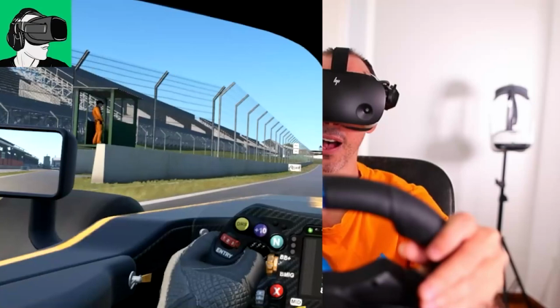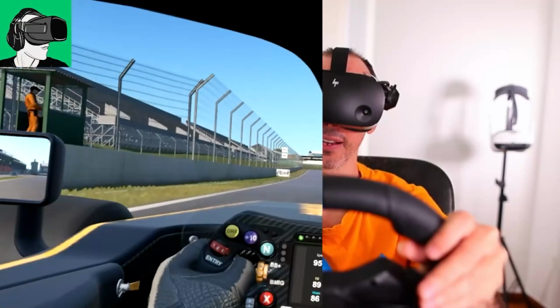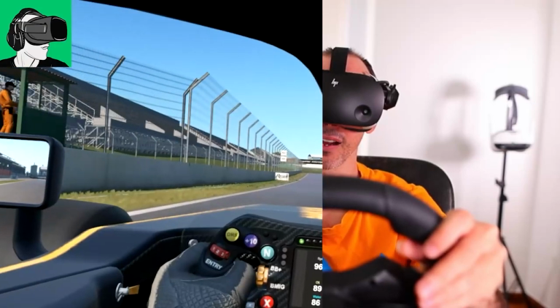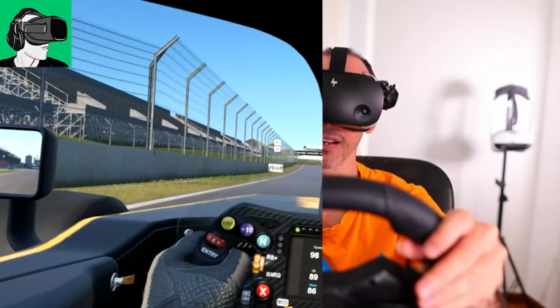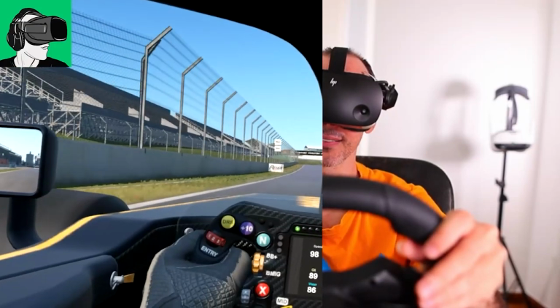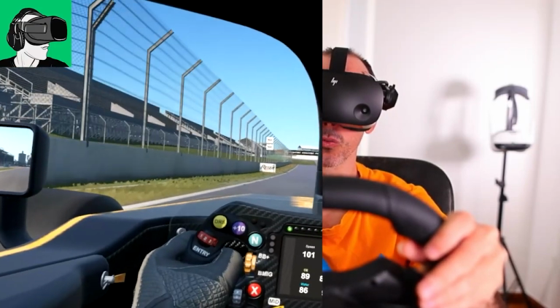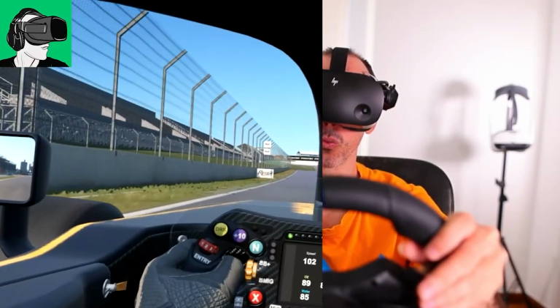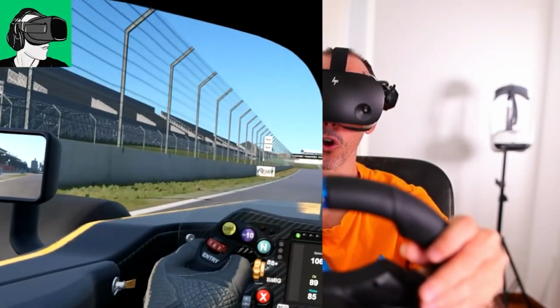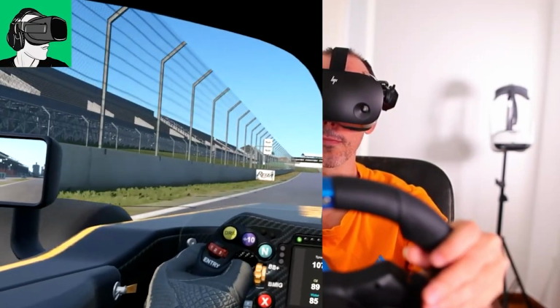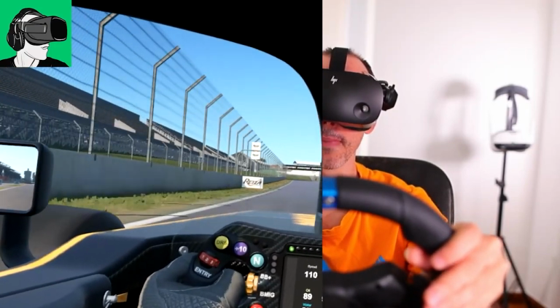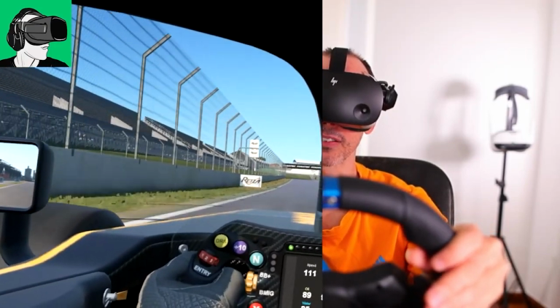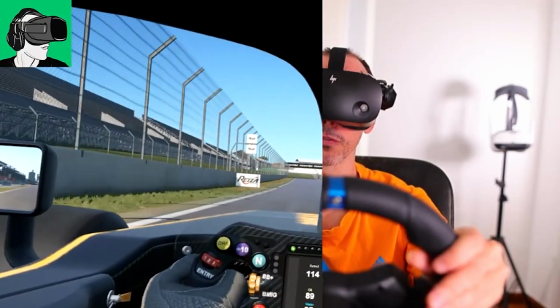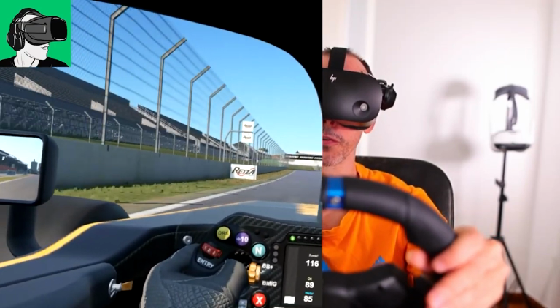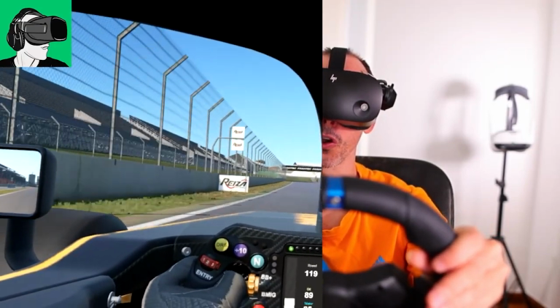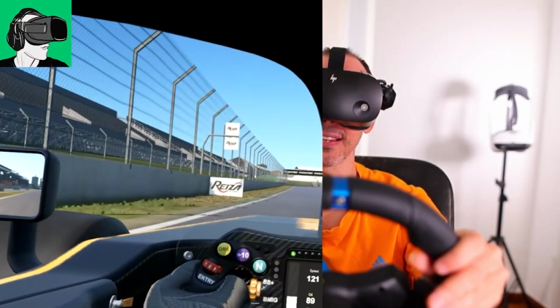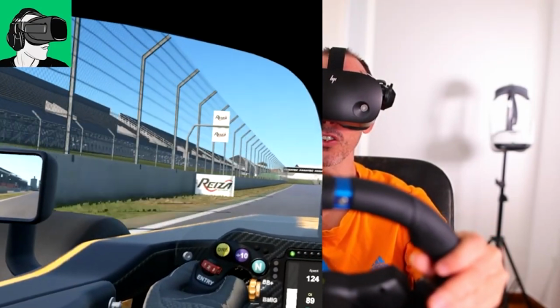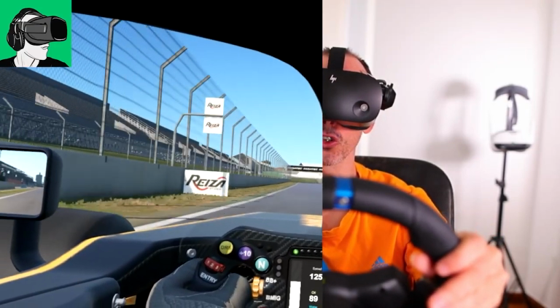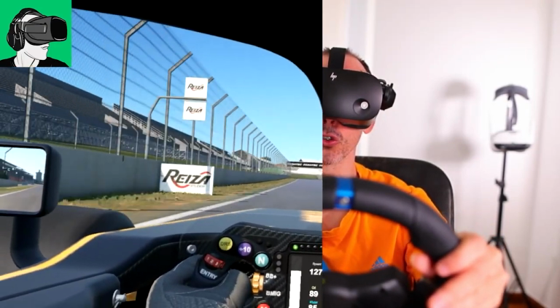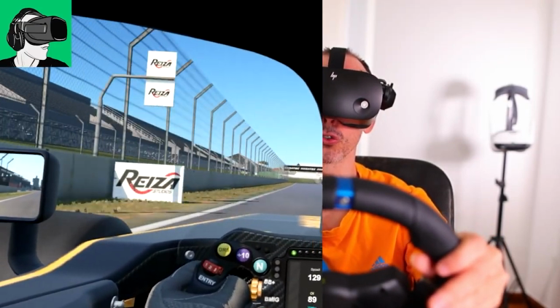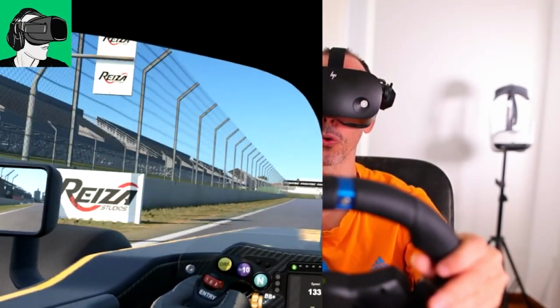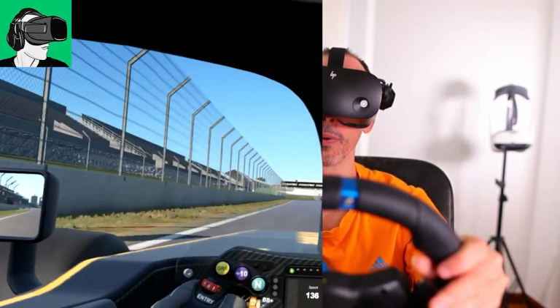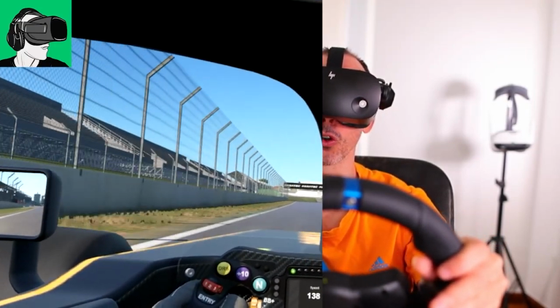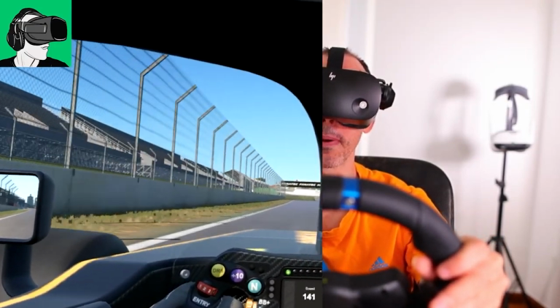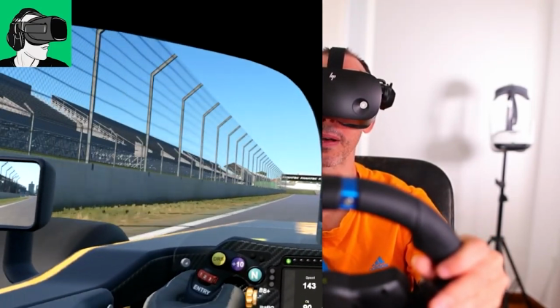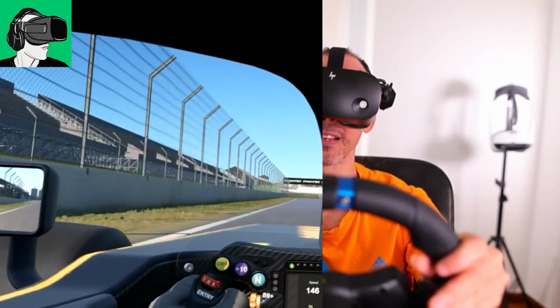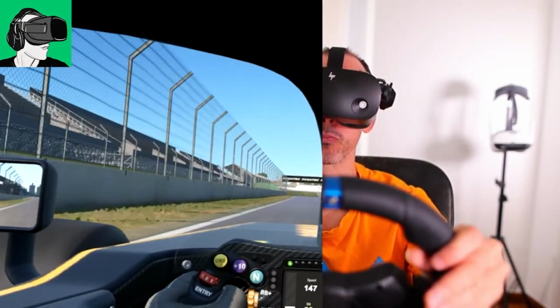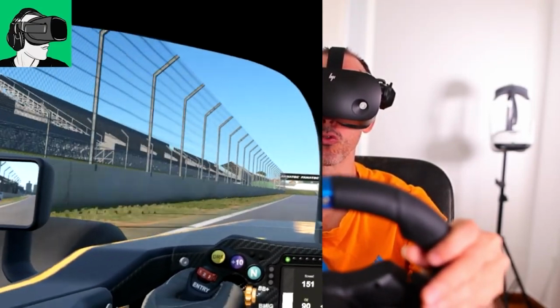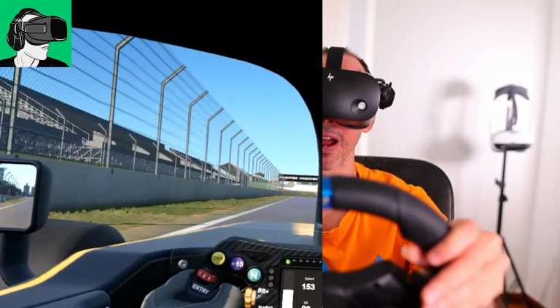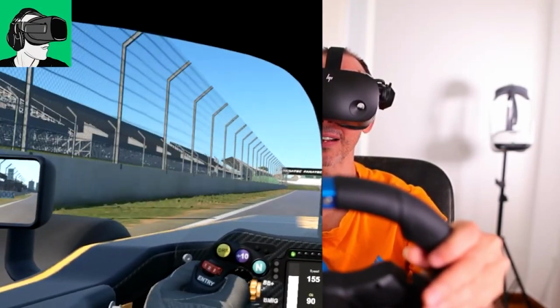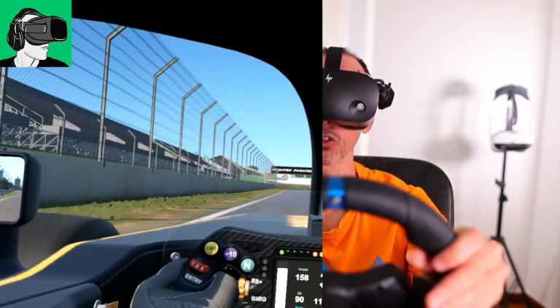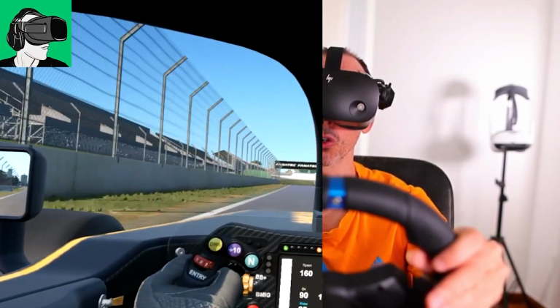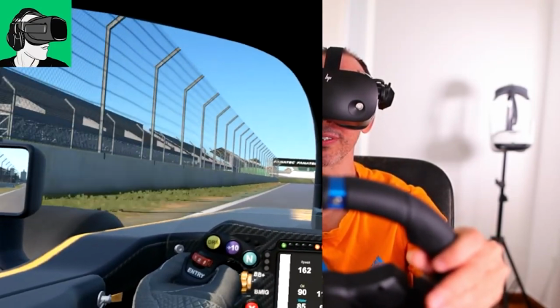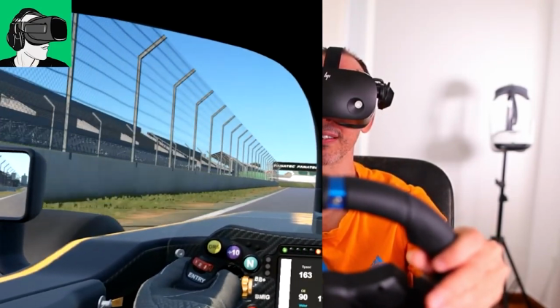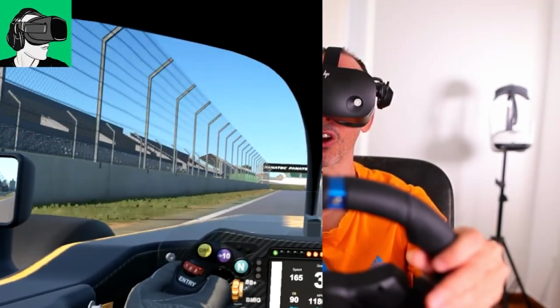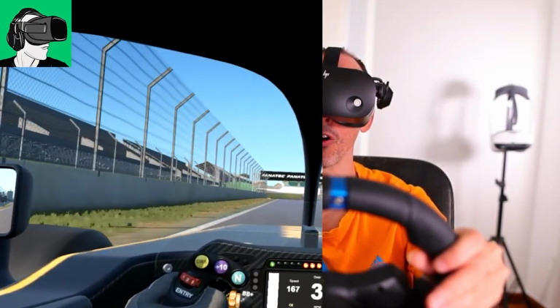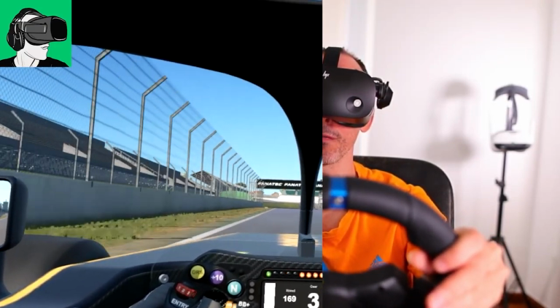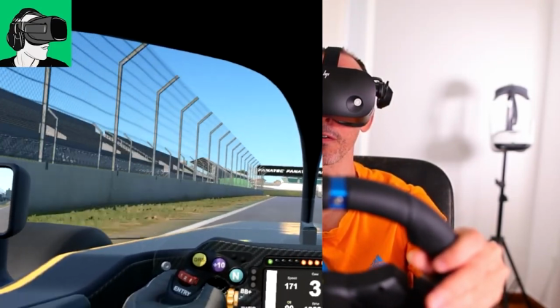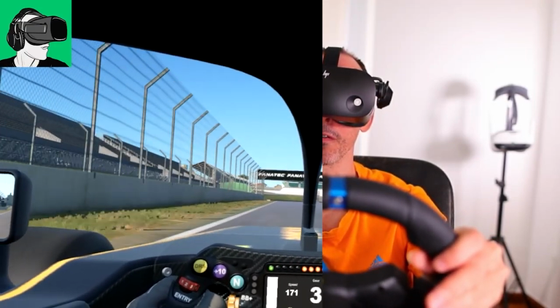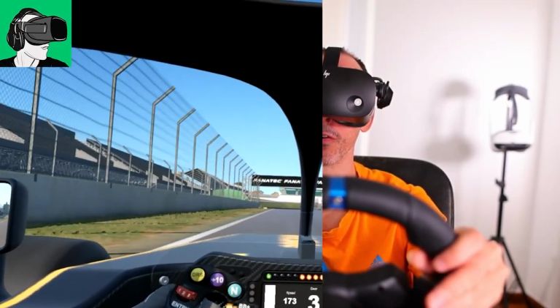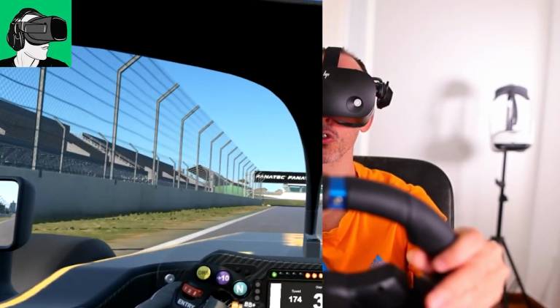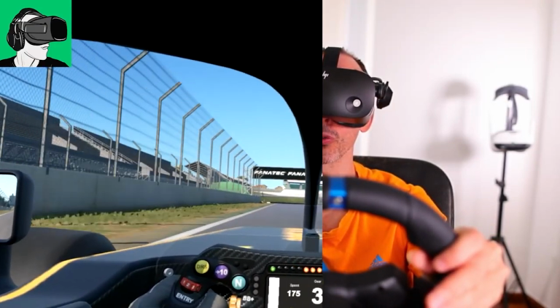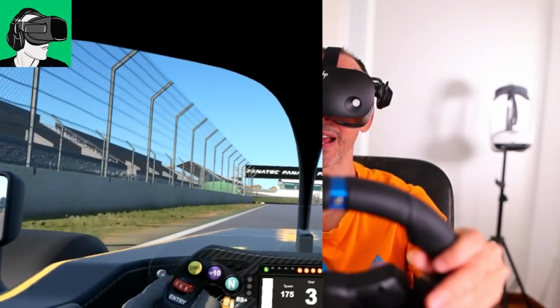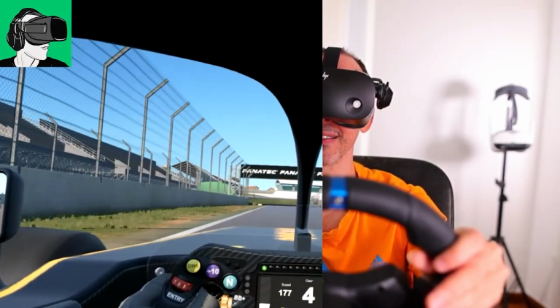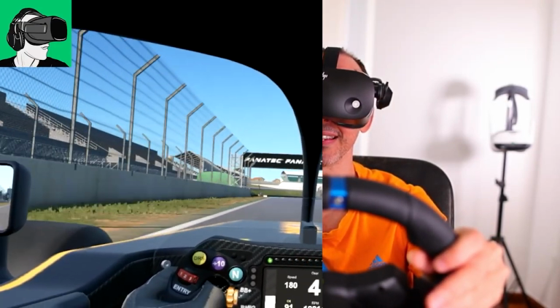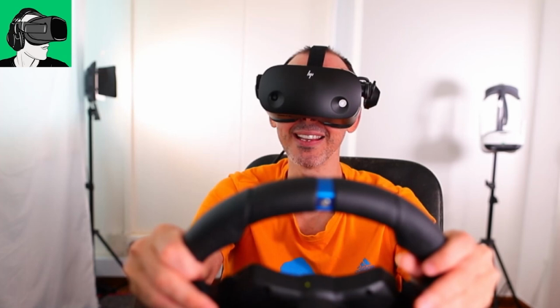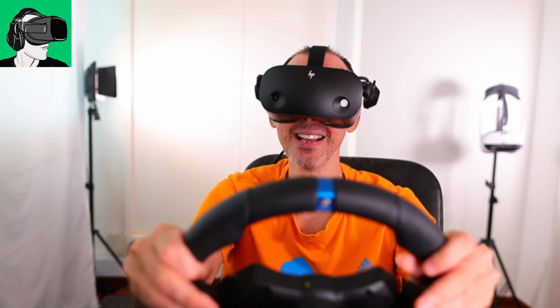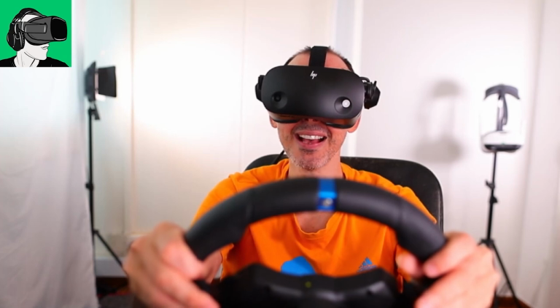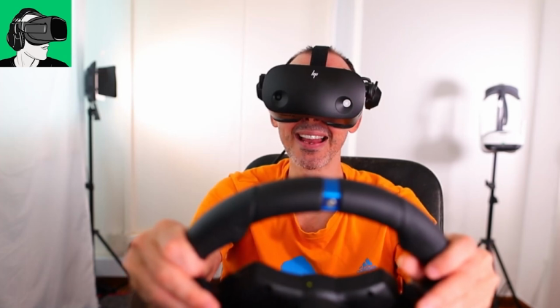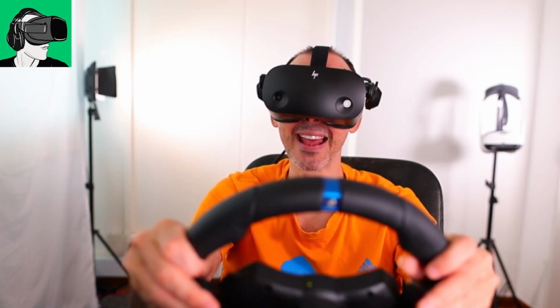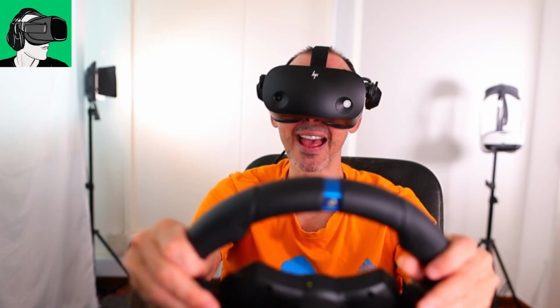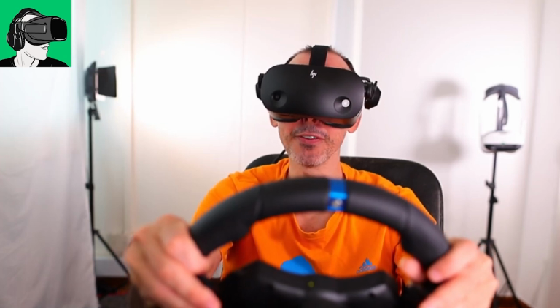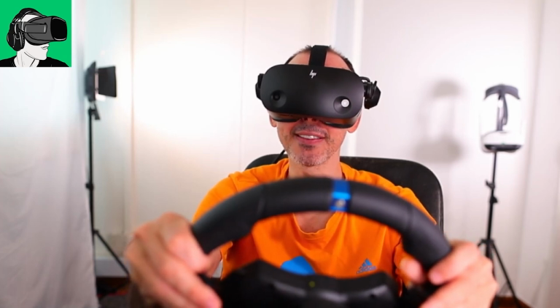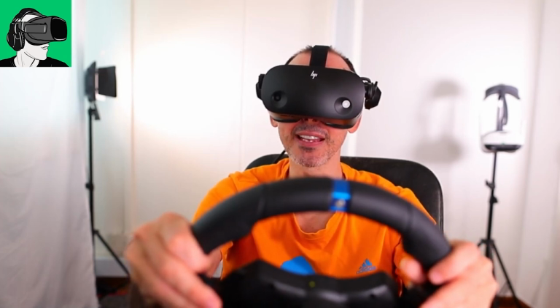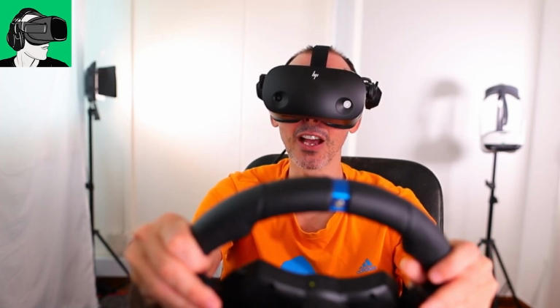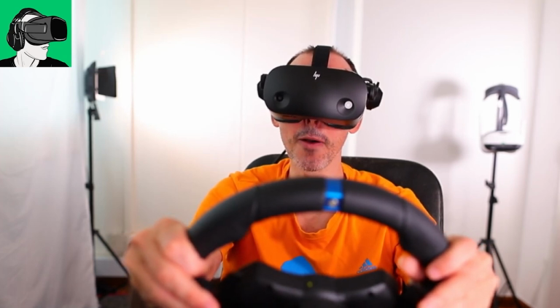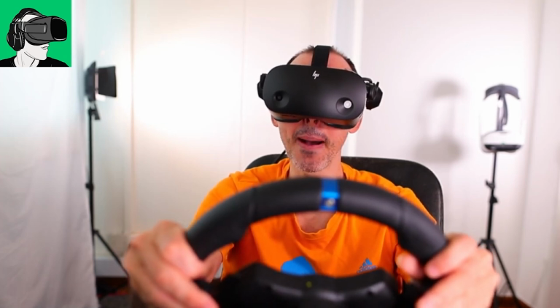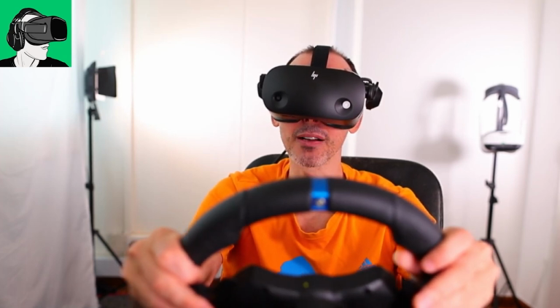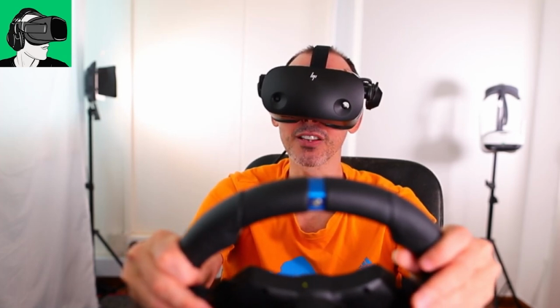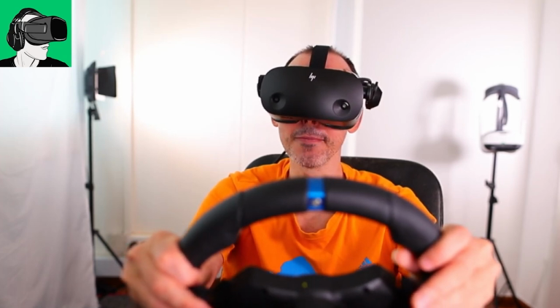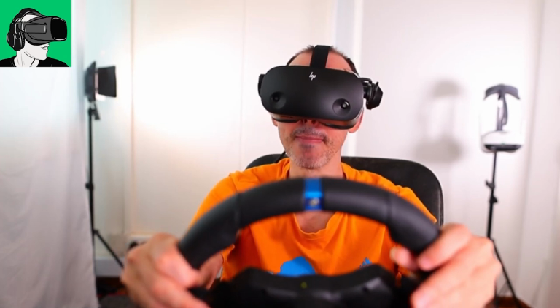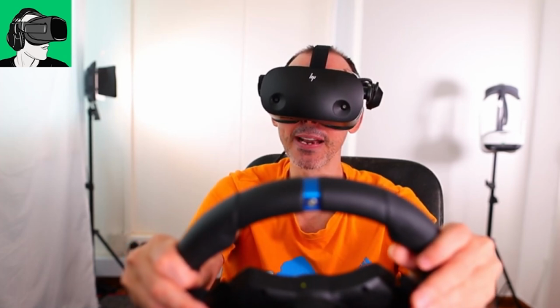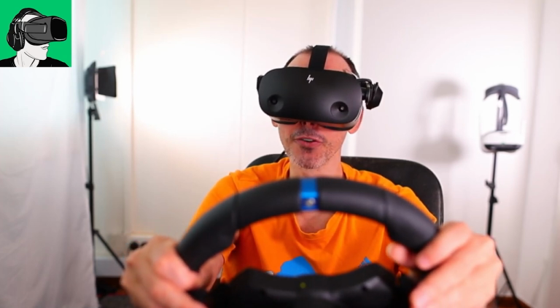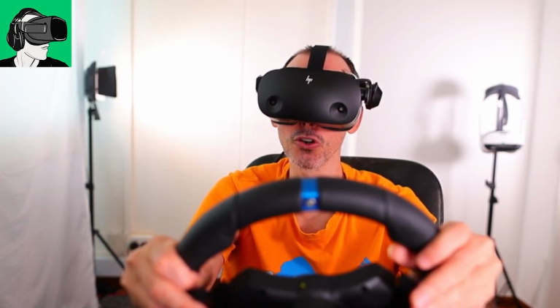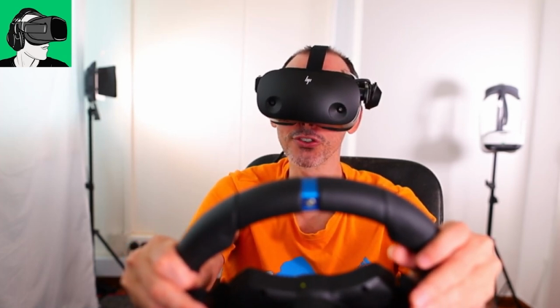Hi guys and welcome back to VR Essentials, where we talk about the practical uses of virtual reality and everything about the metaverse.